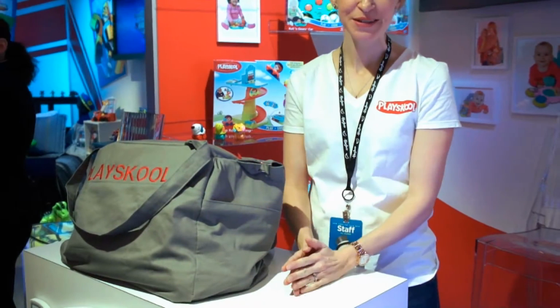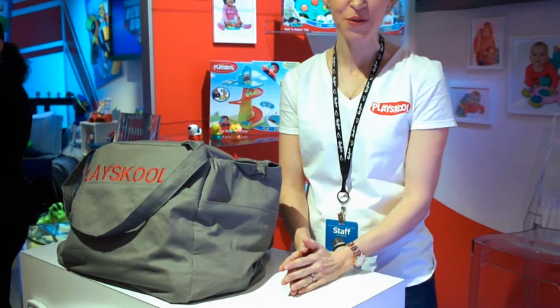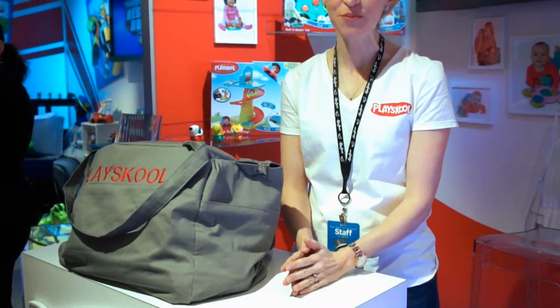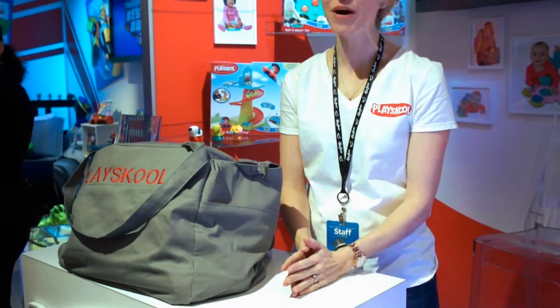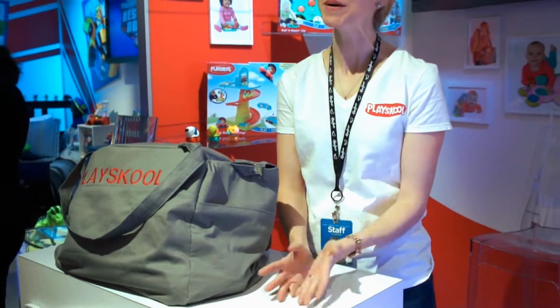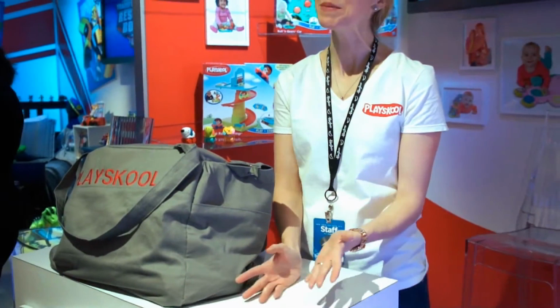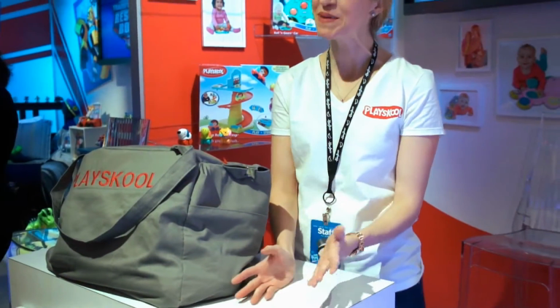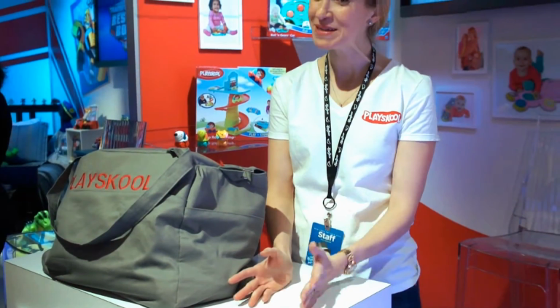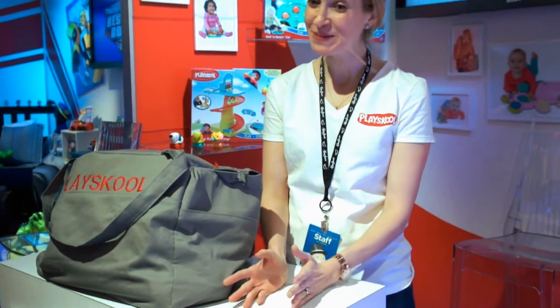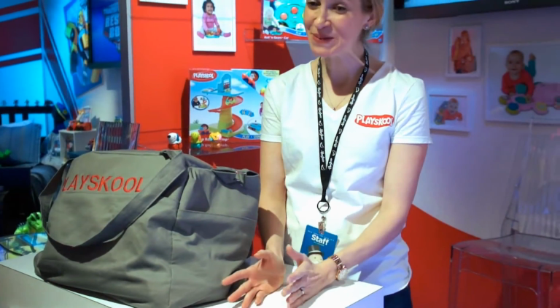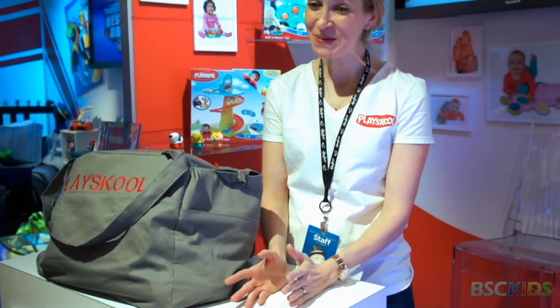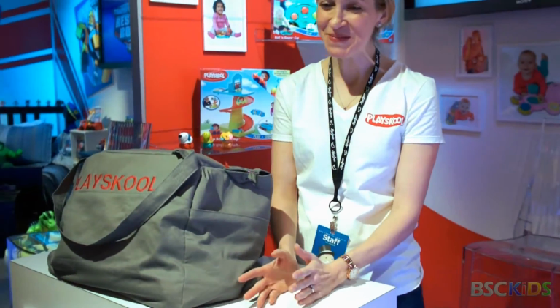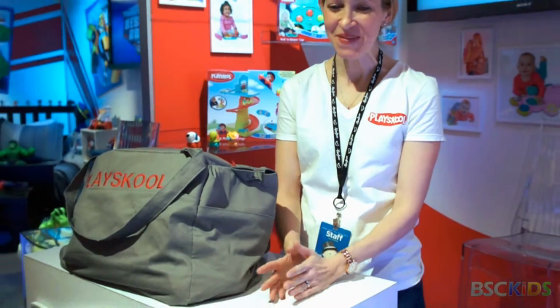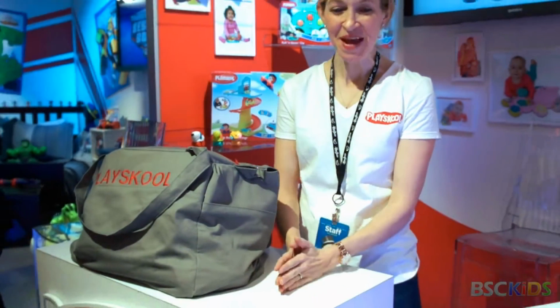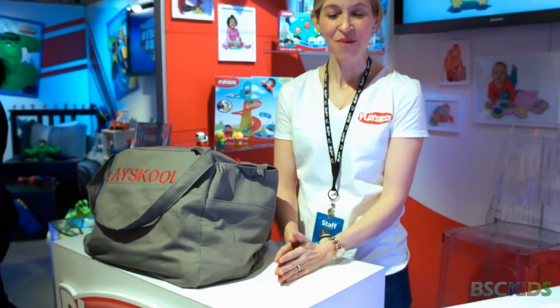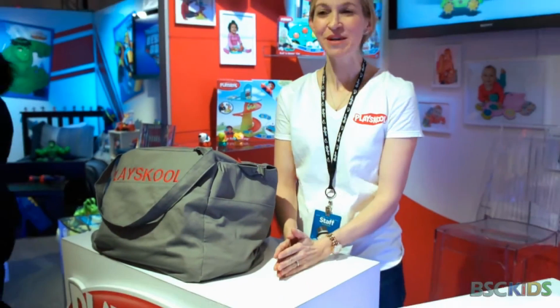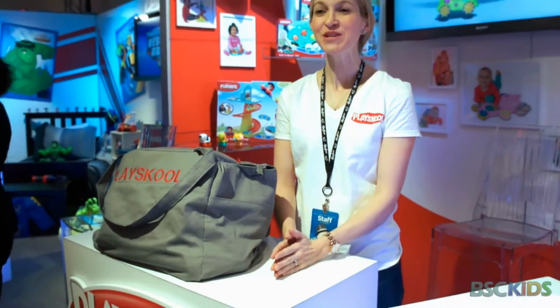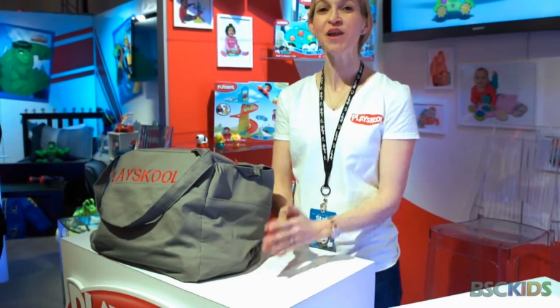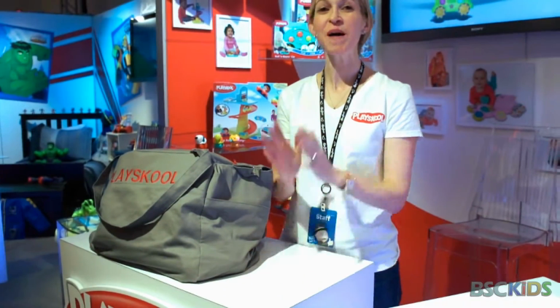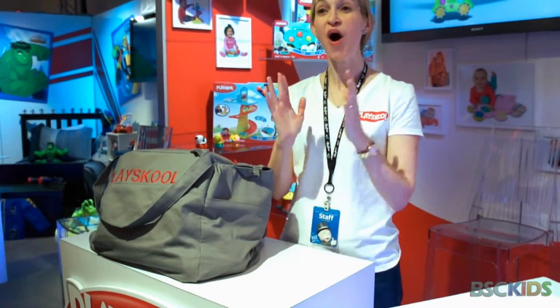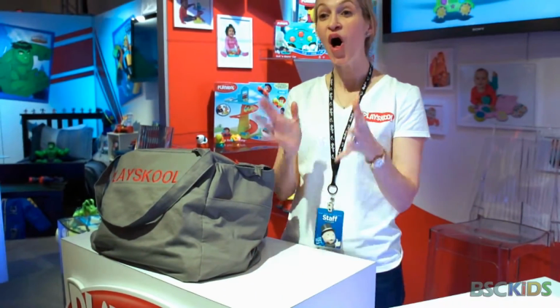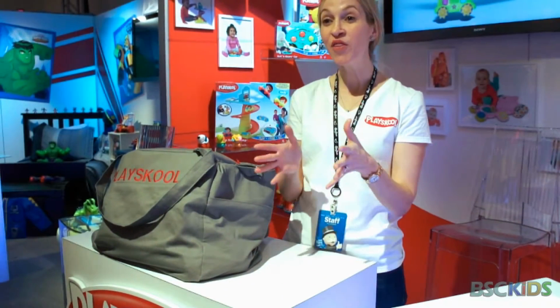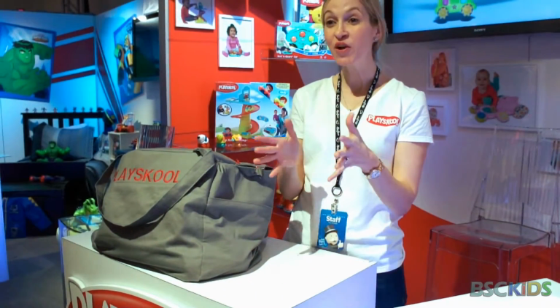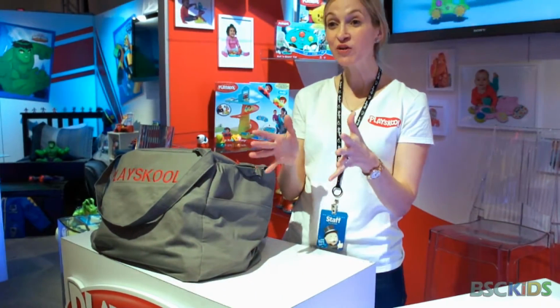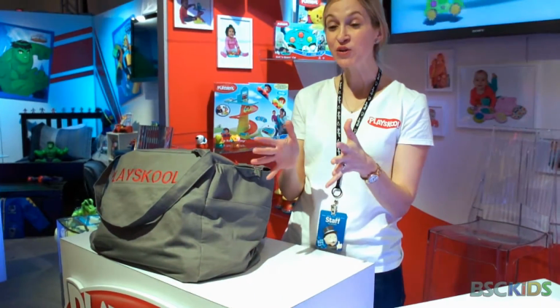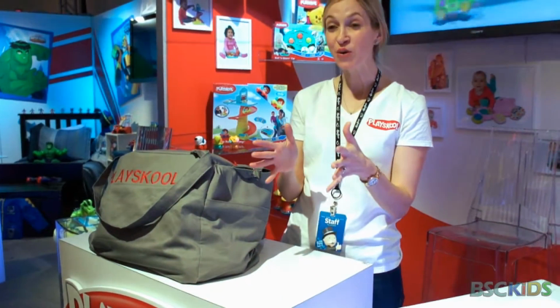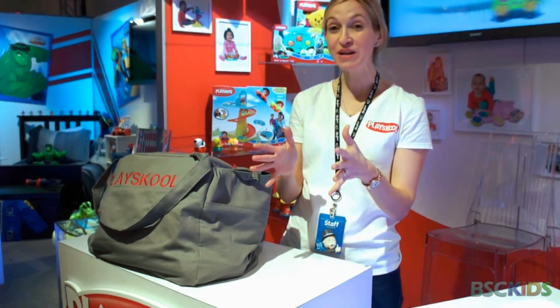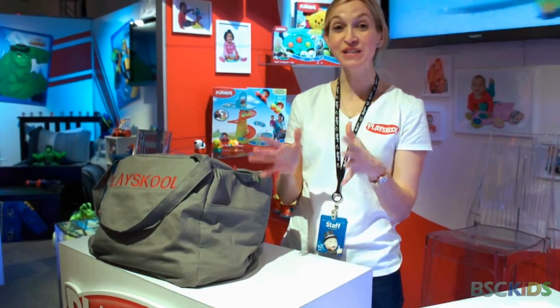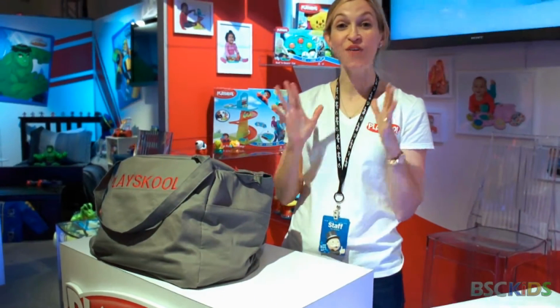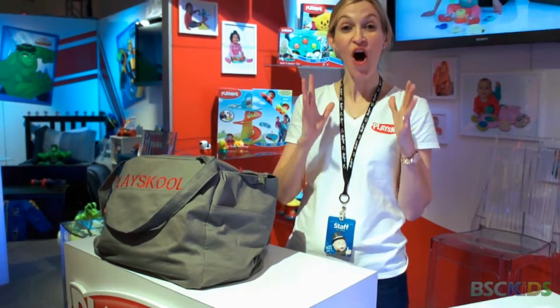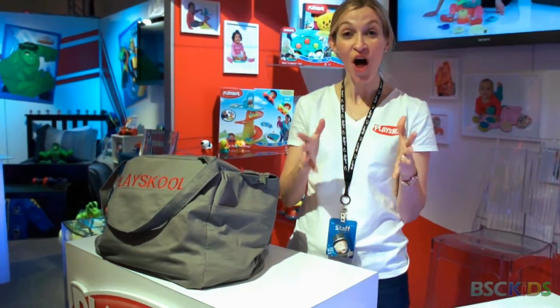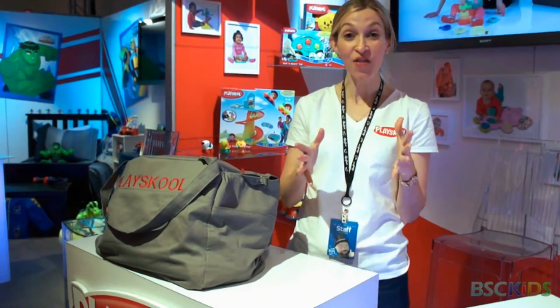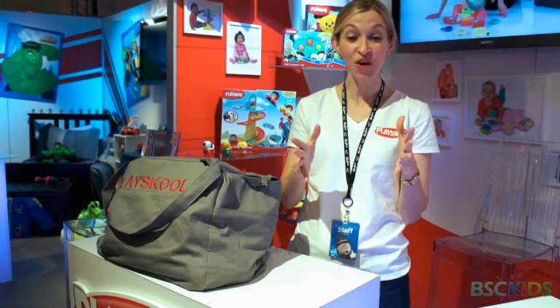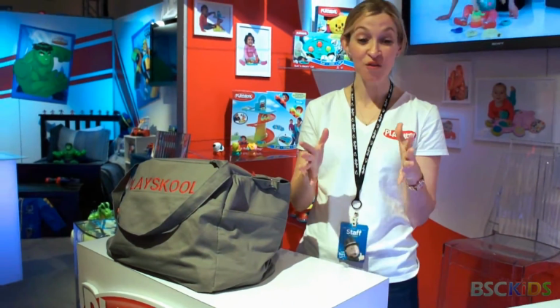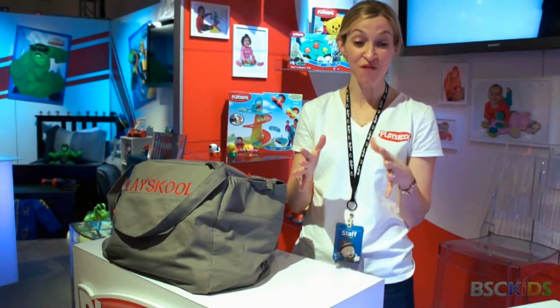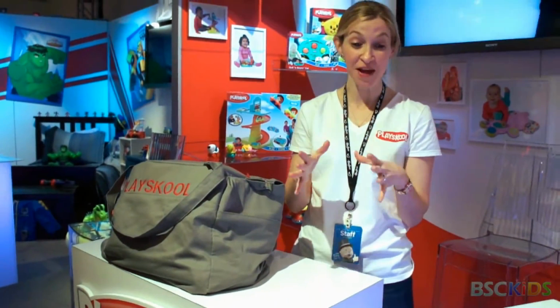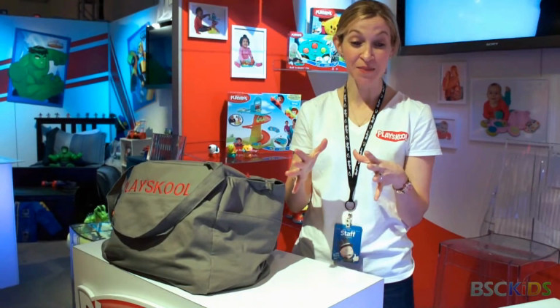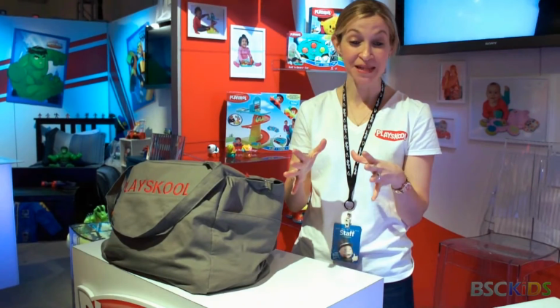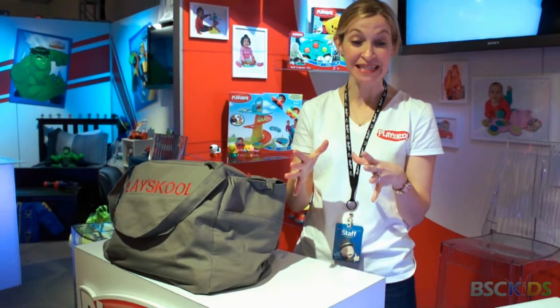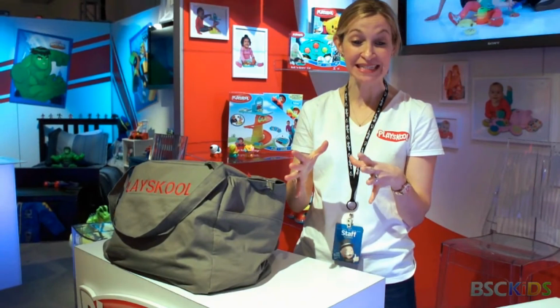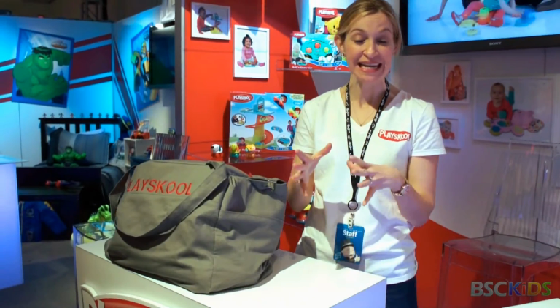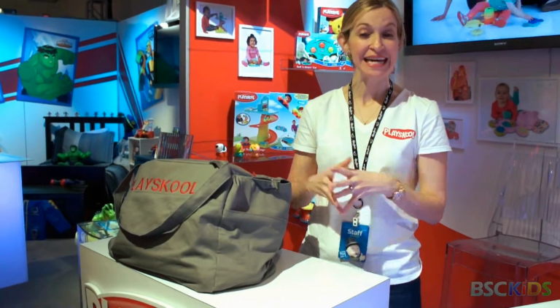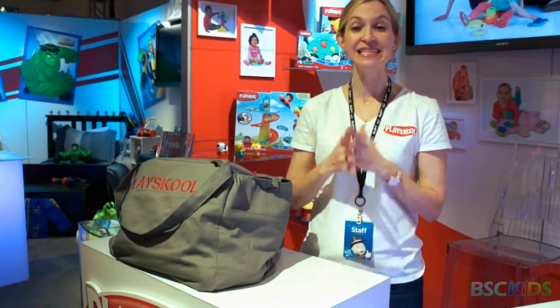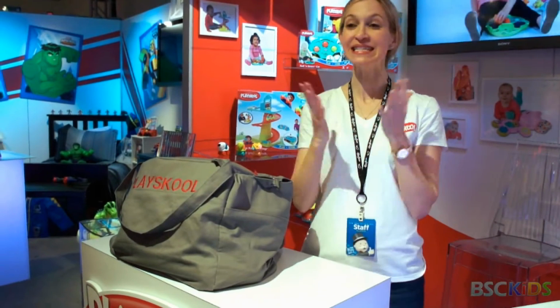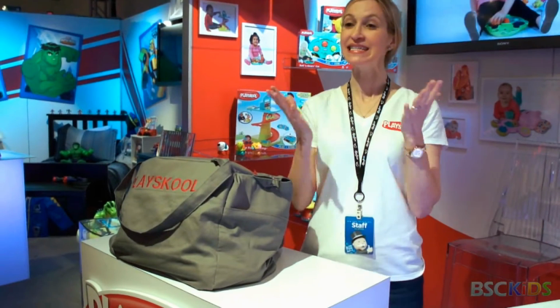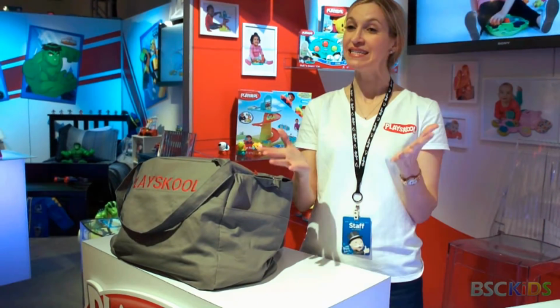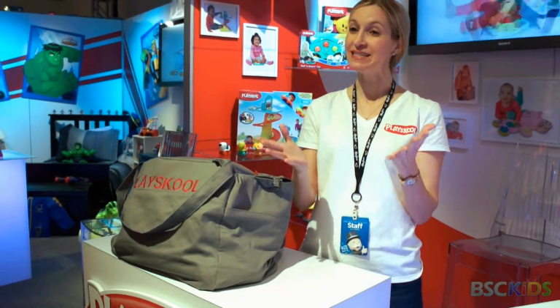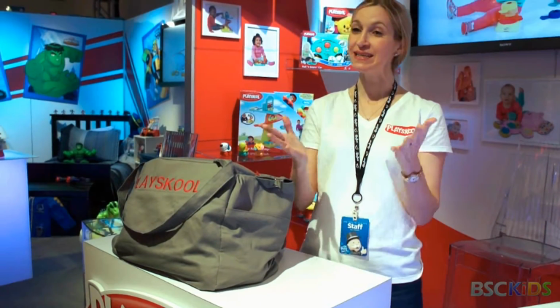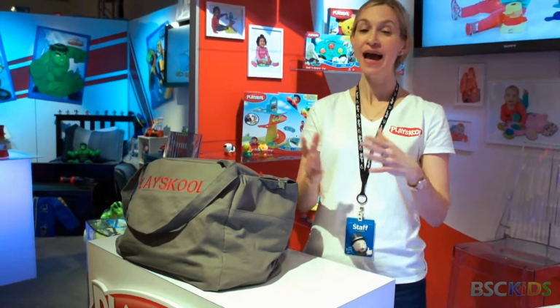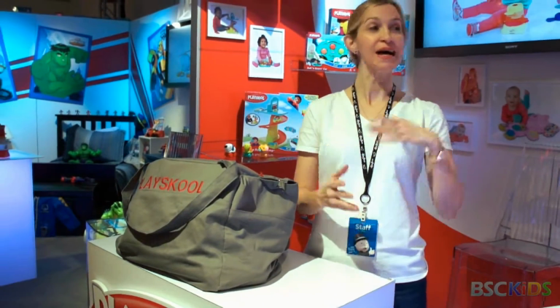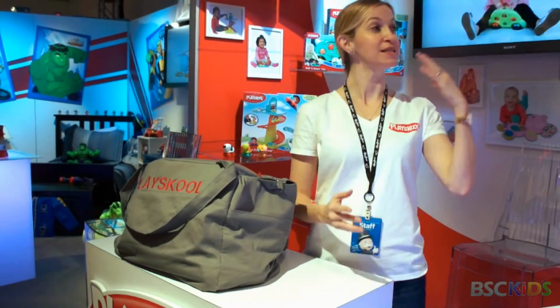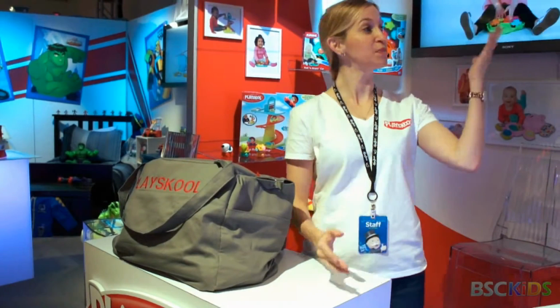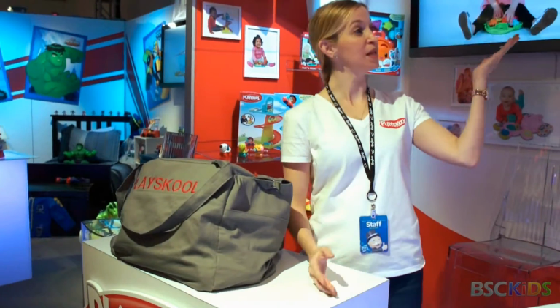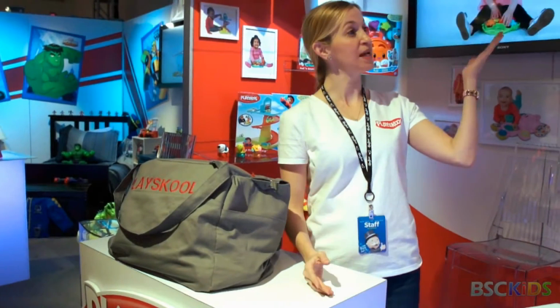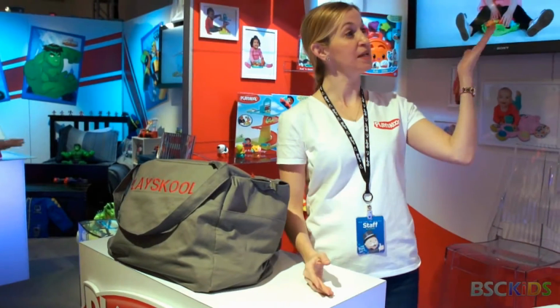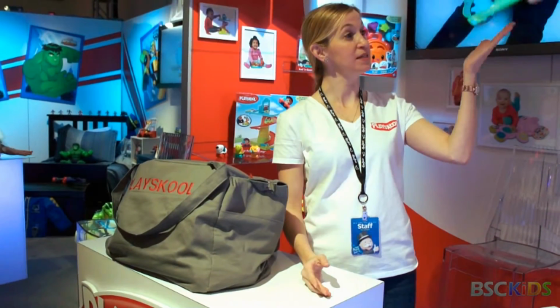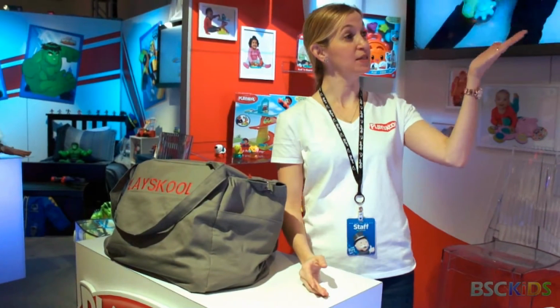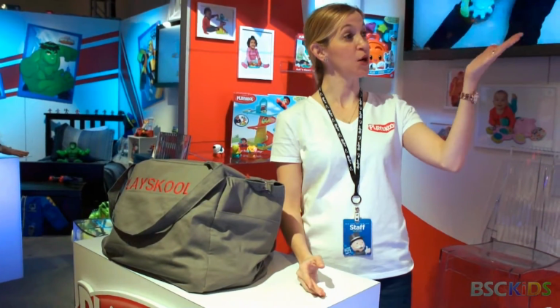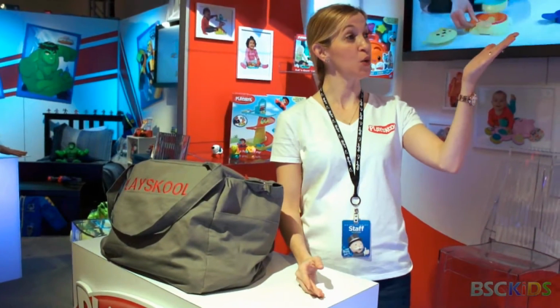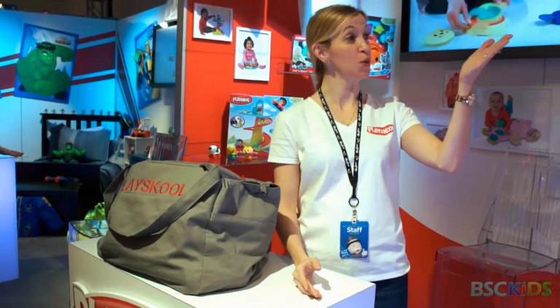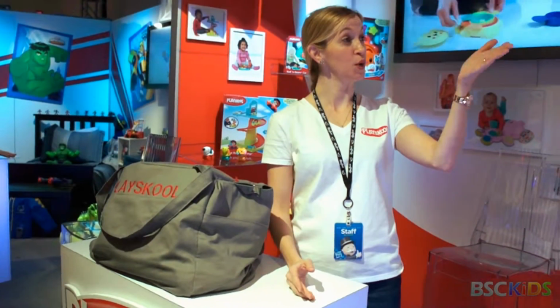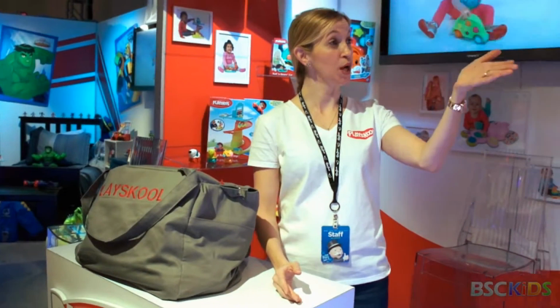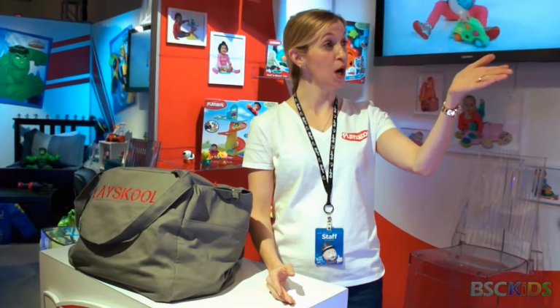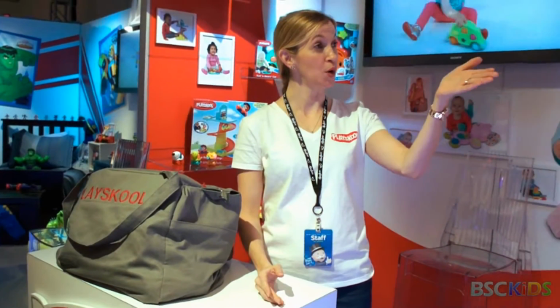Welcome to PlaySchool, where it's all about on-the-go toys for on-the-go families. It's as easy as play, go, go.